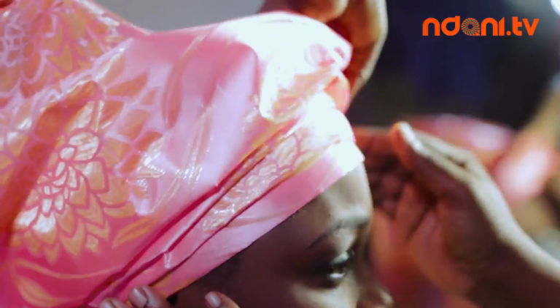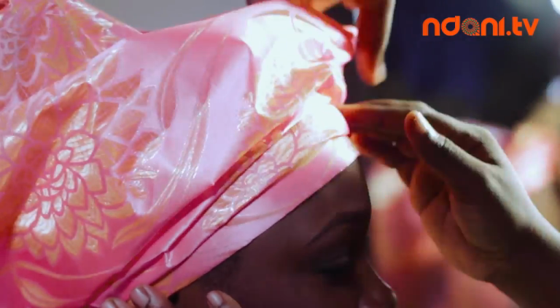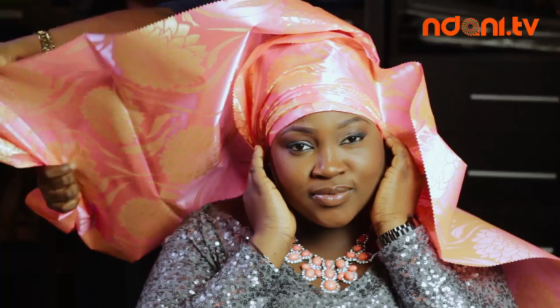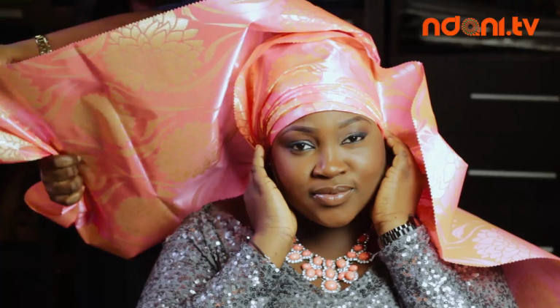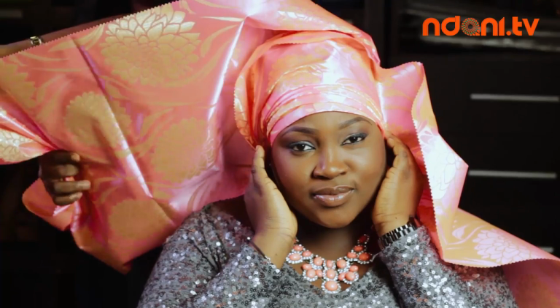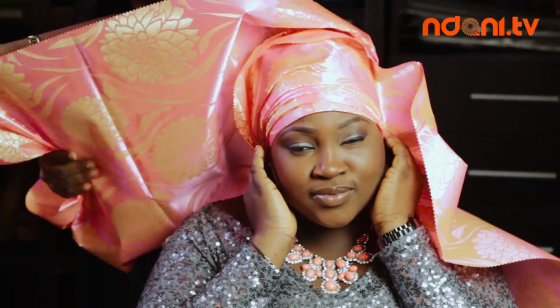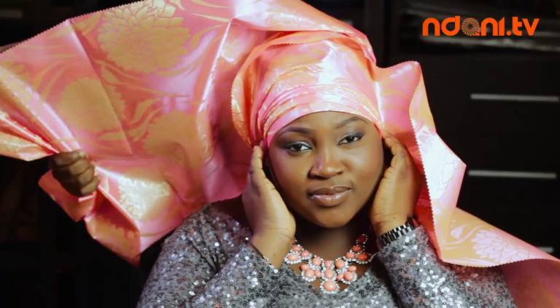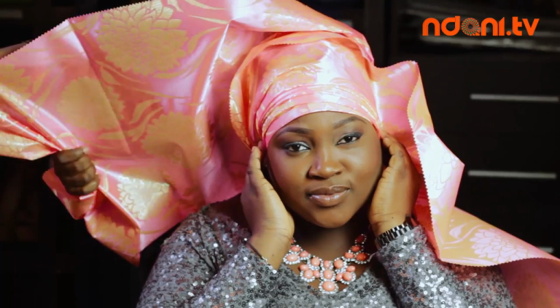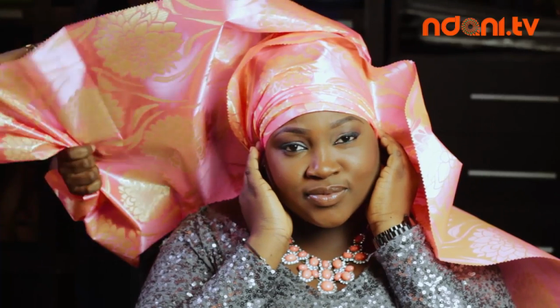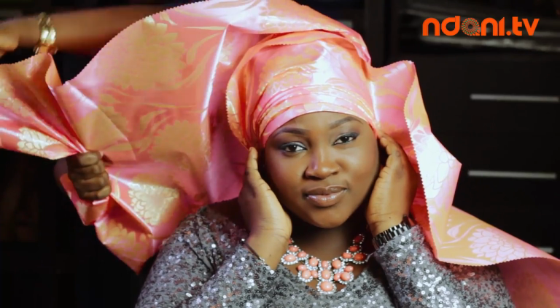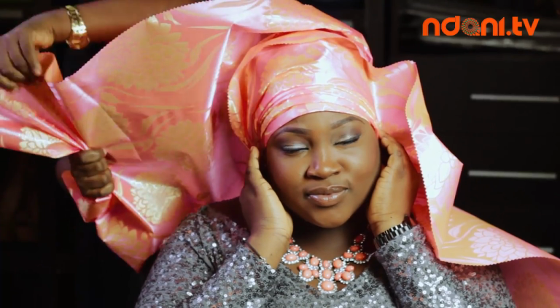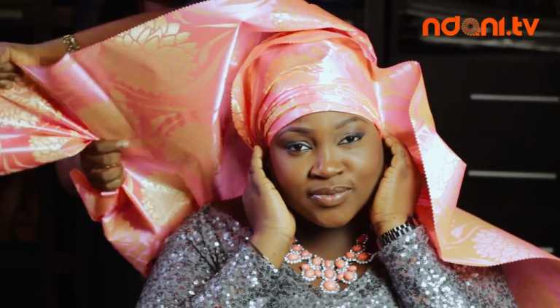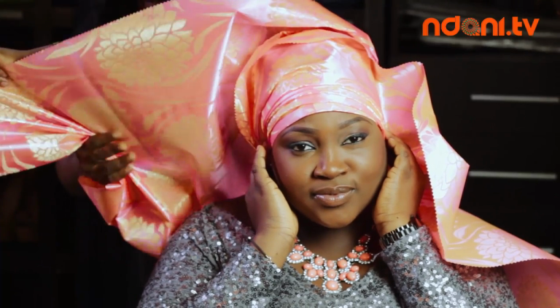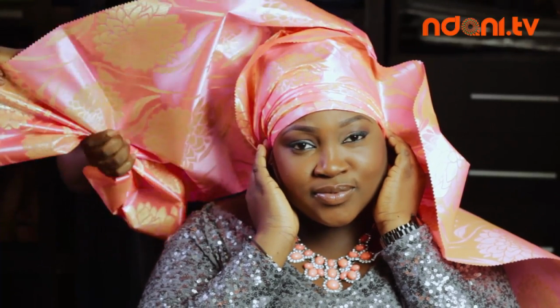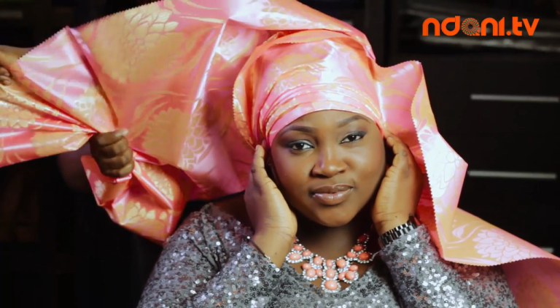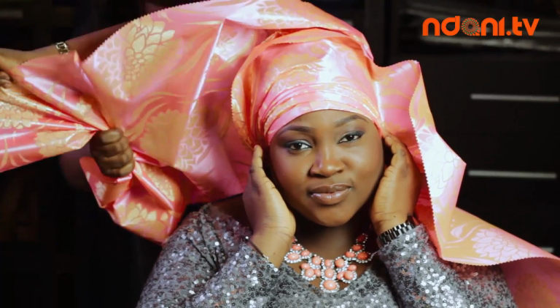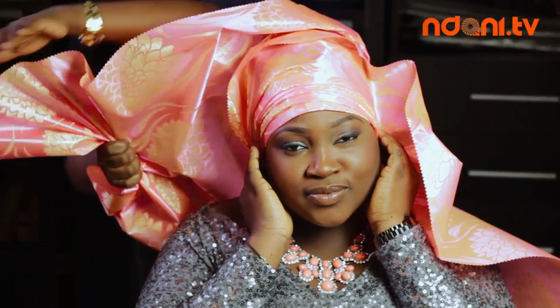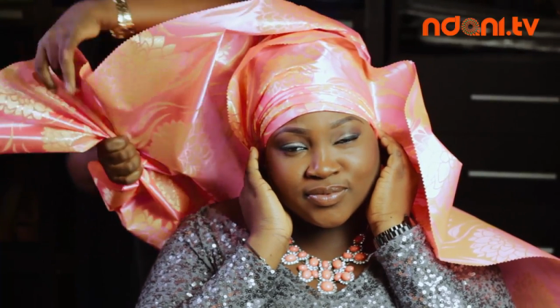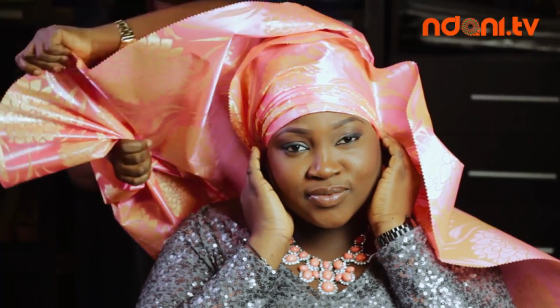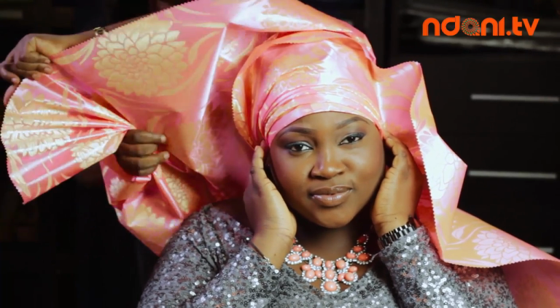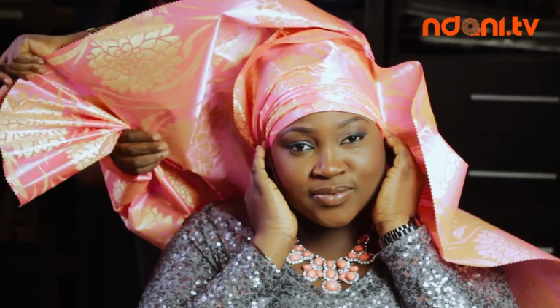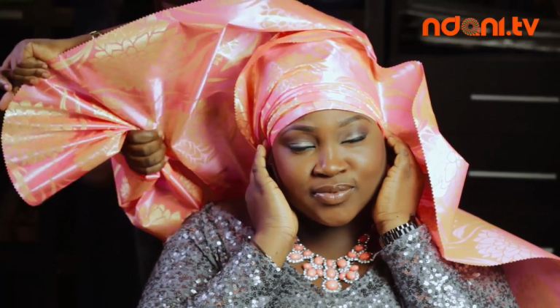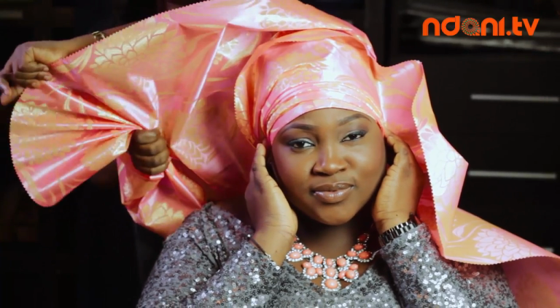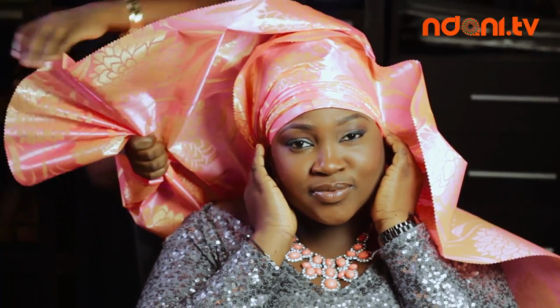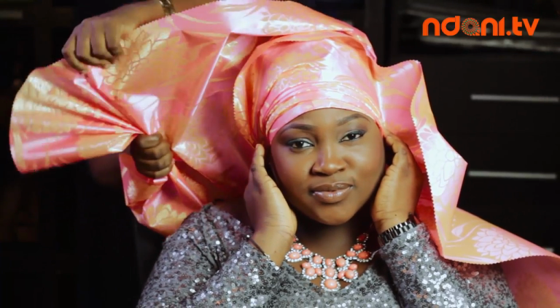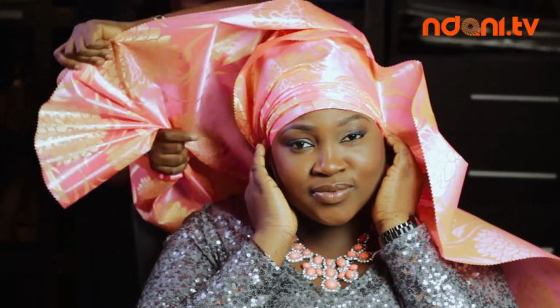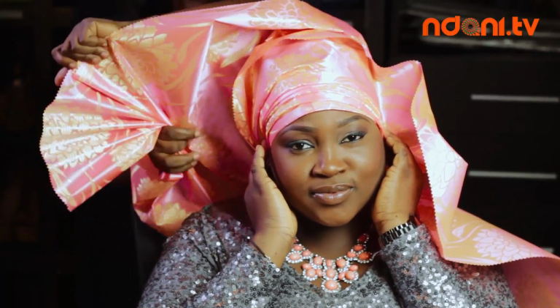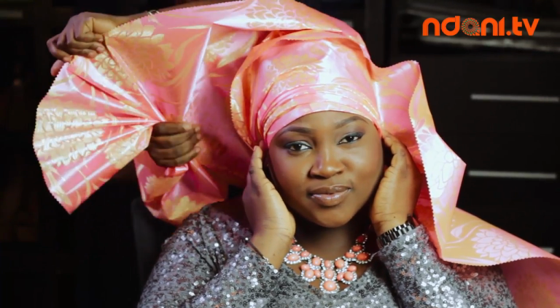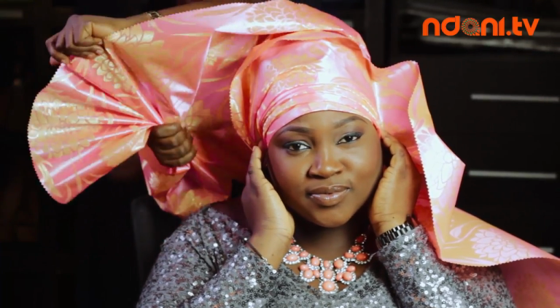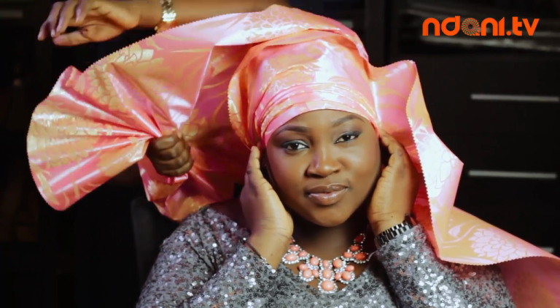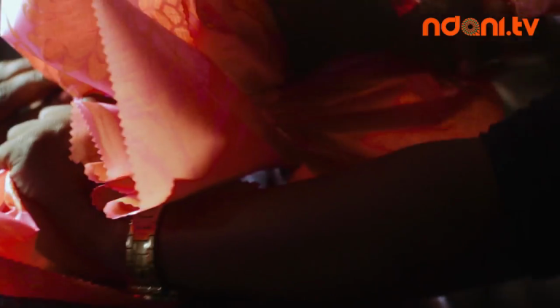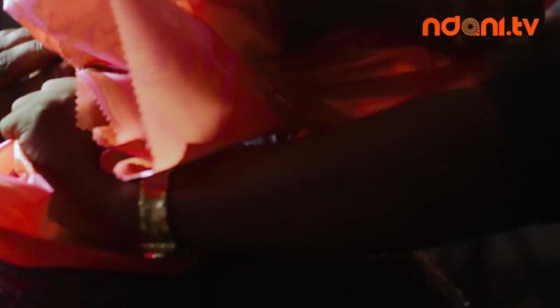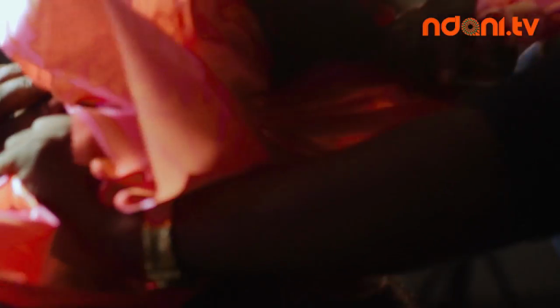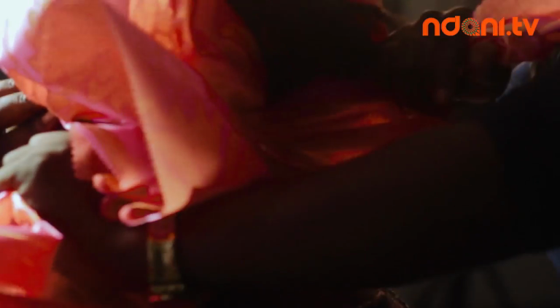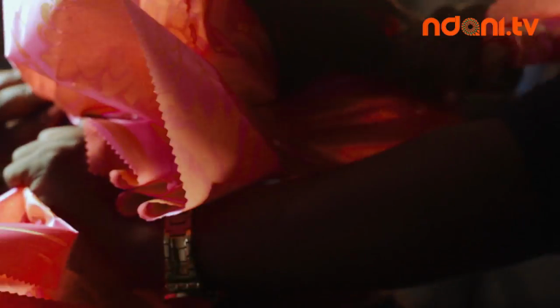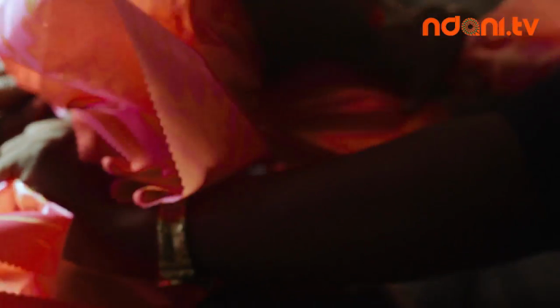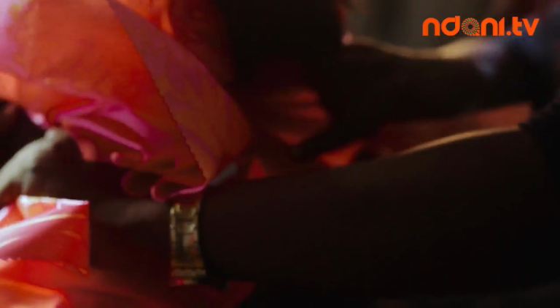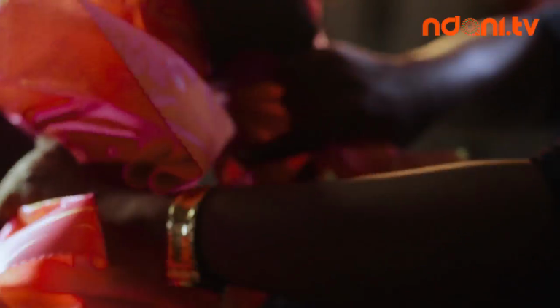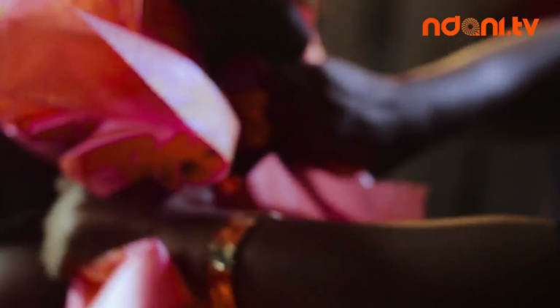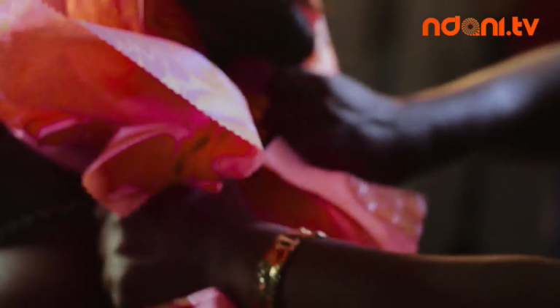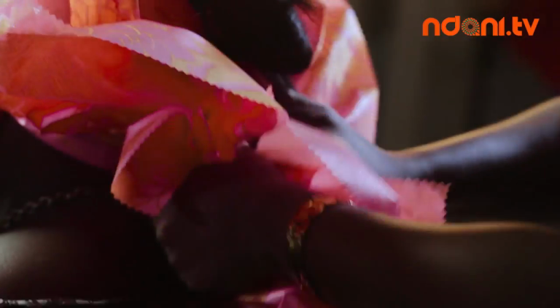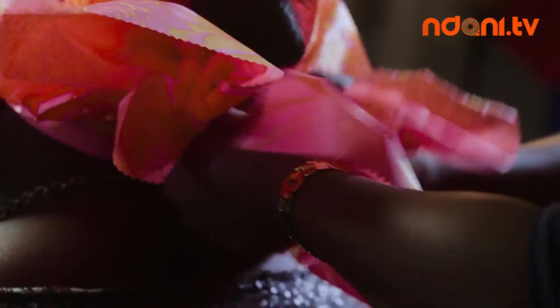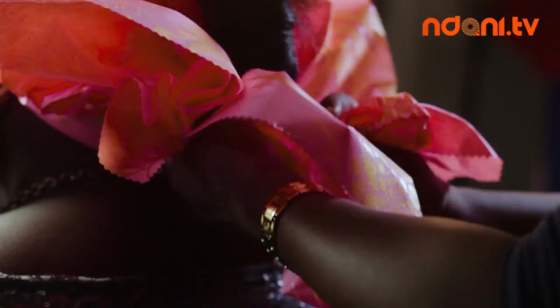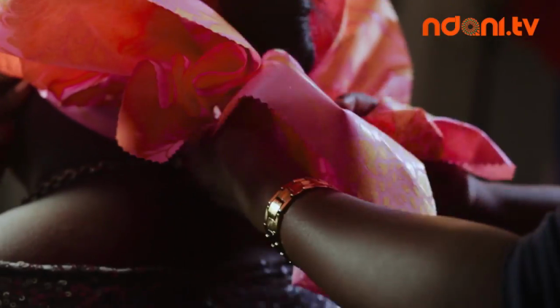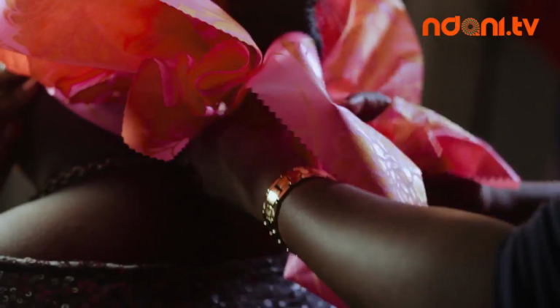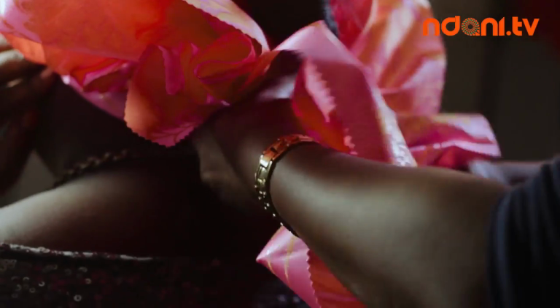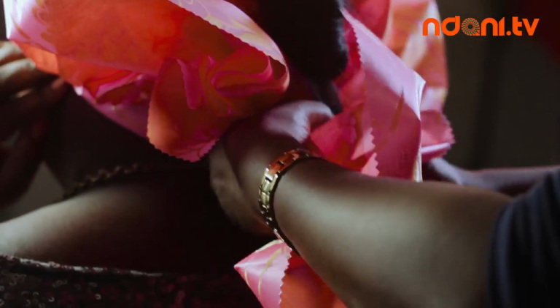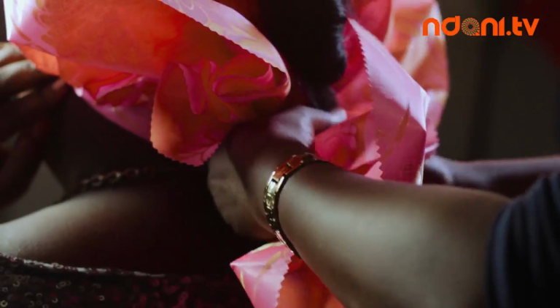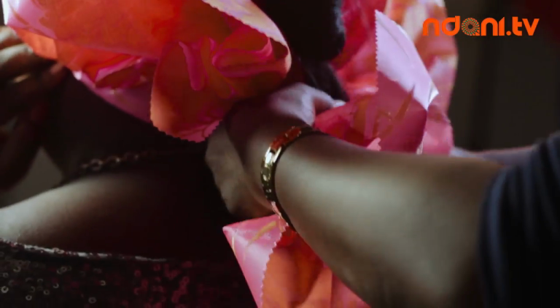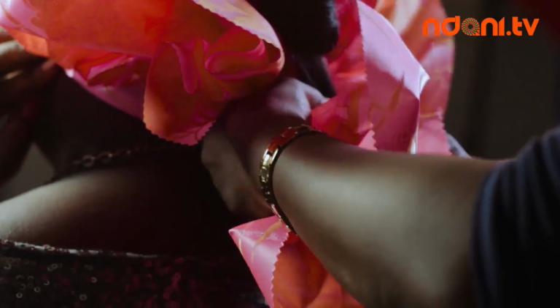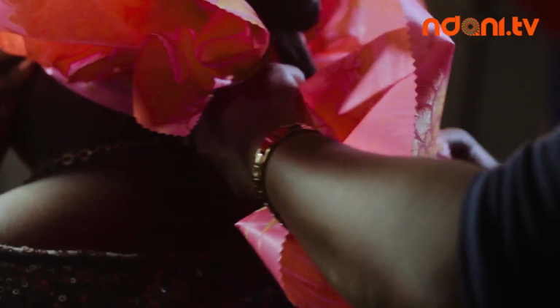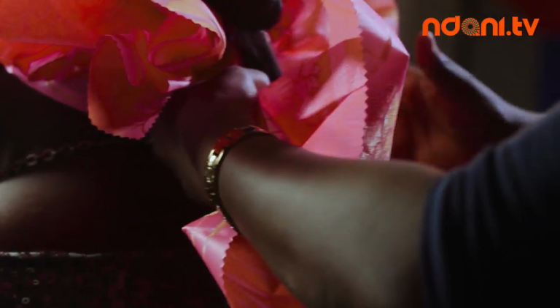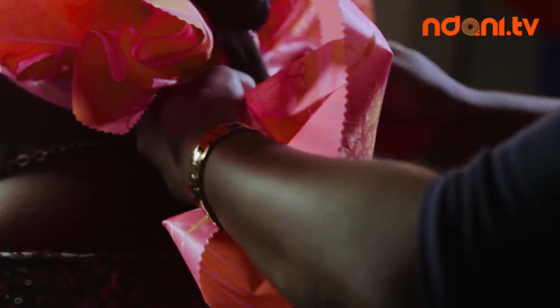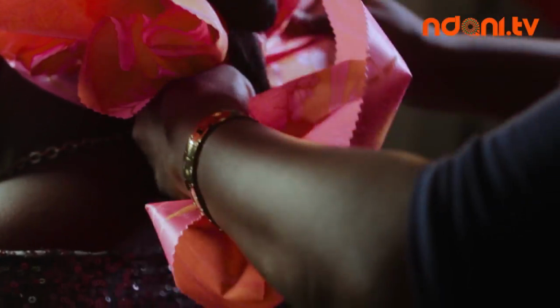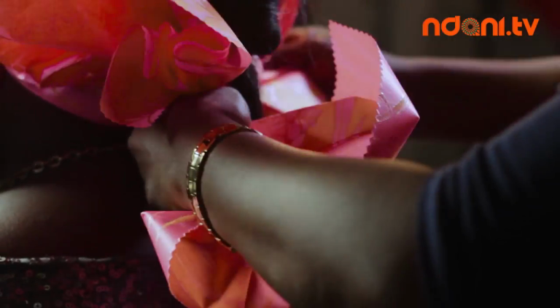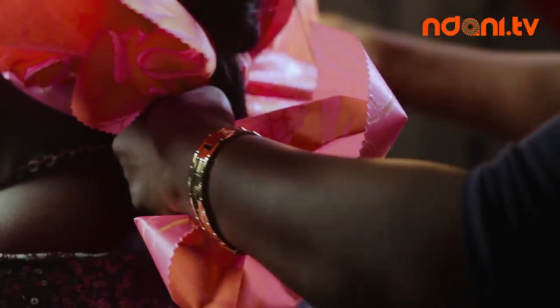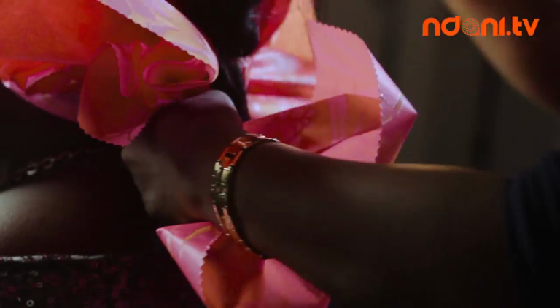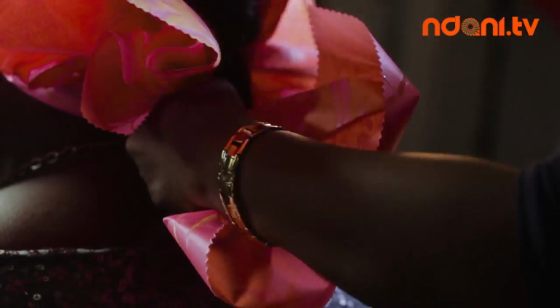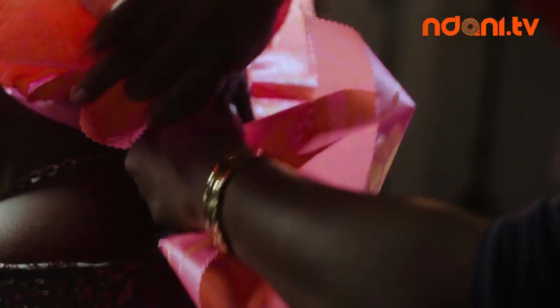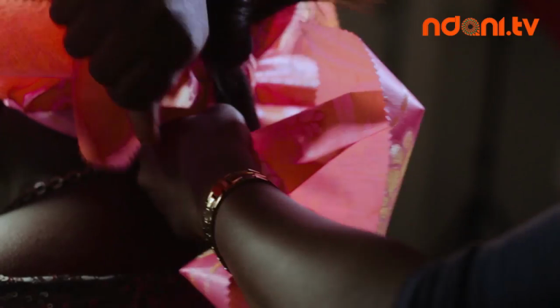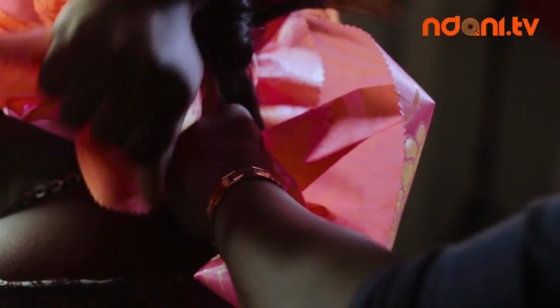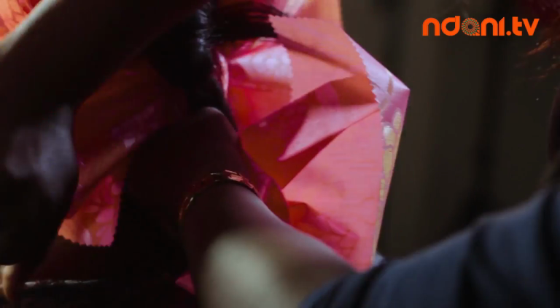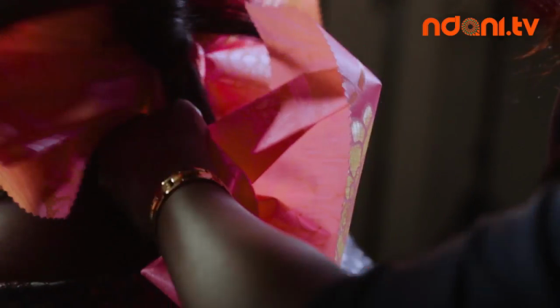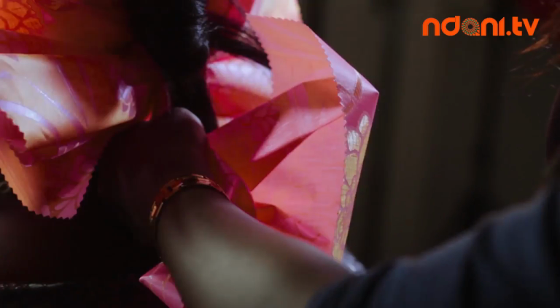You begin scrunching them together and making a knot. Tie both ends at the back — but we're not done just yet.